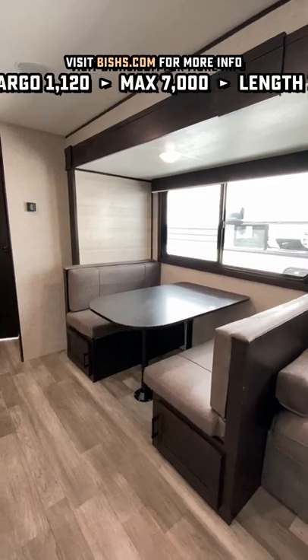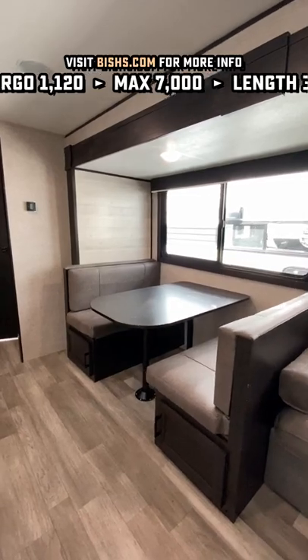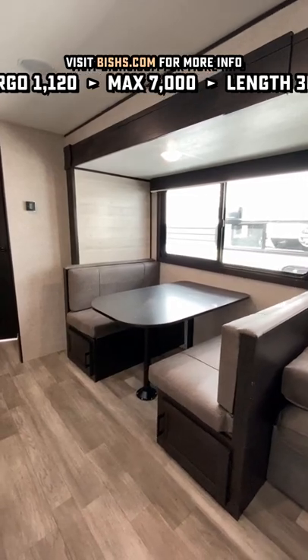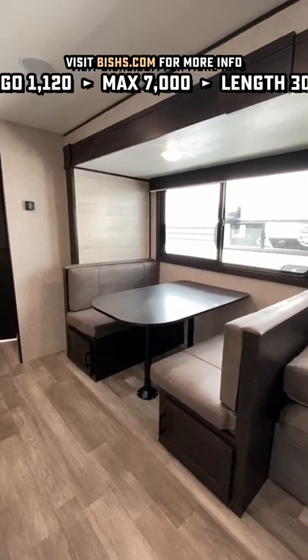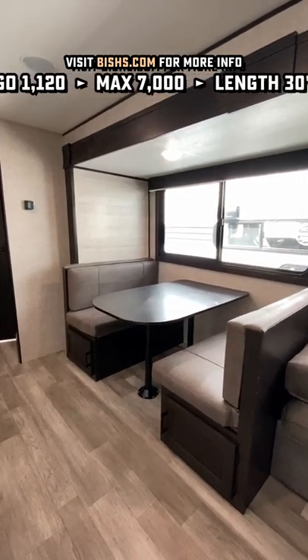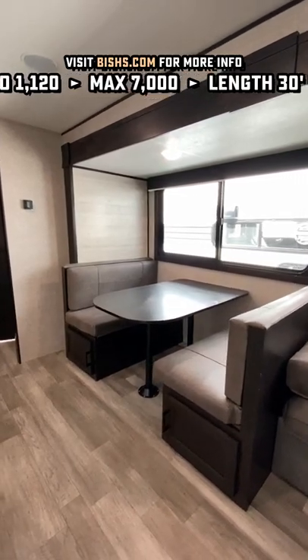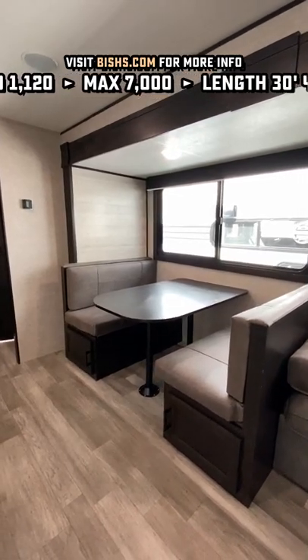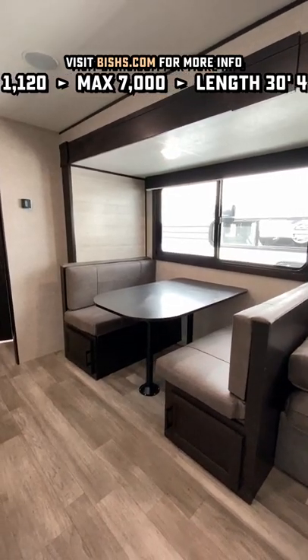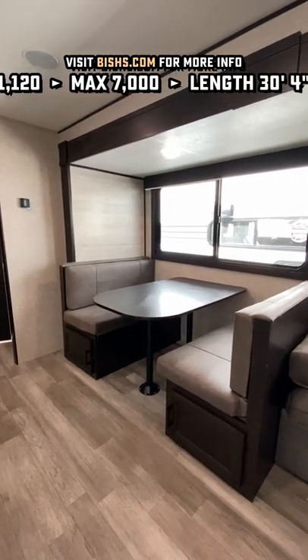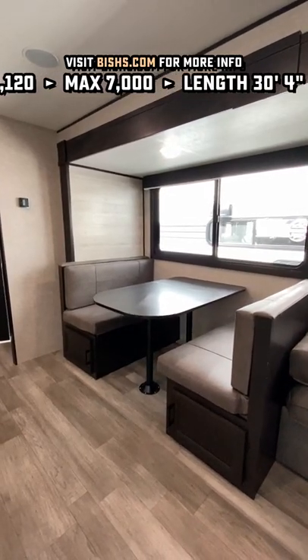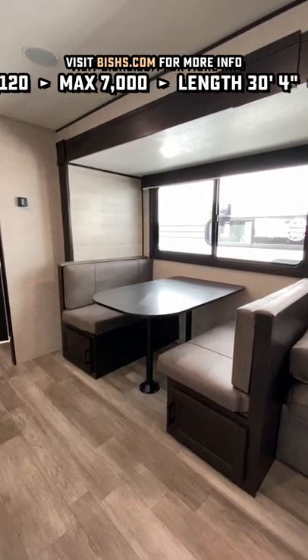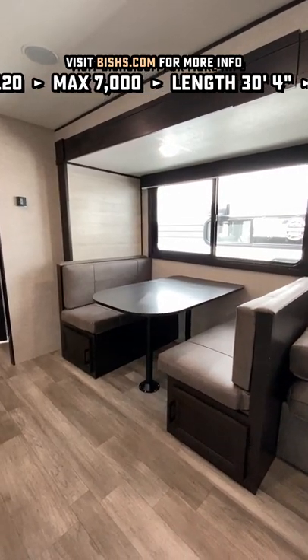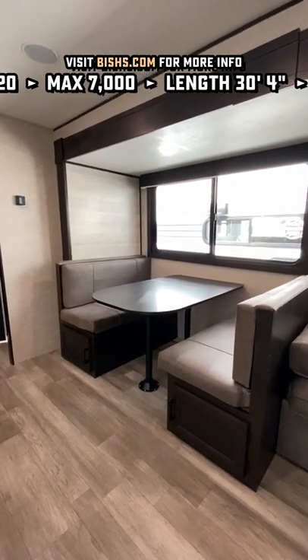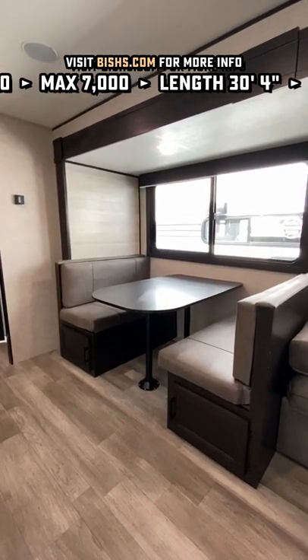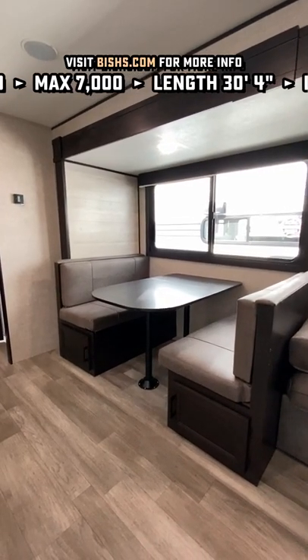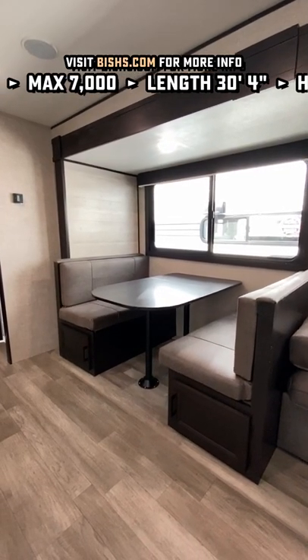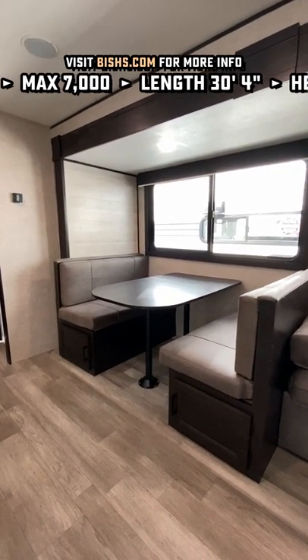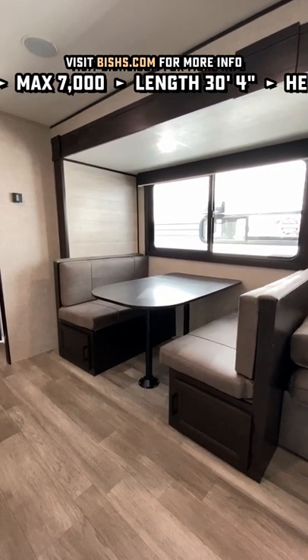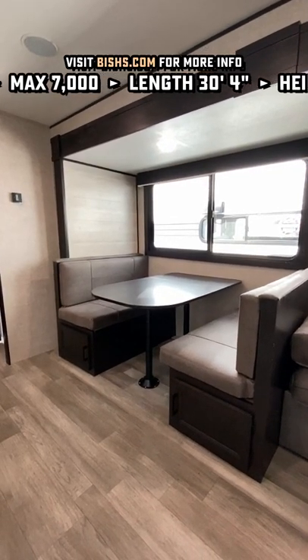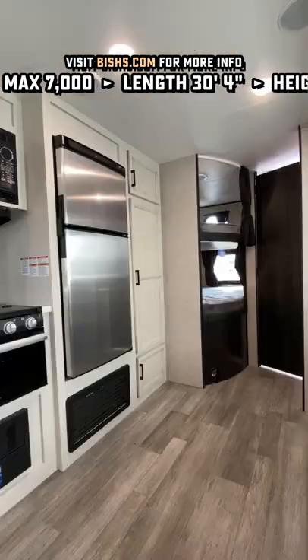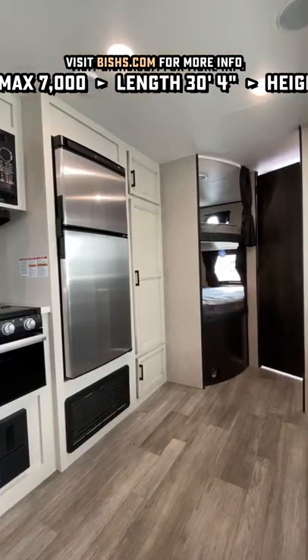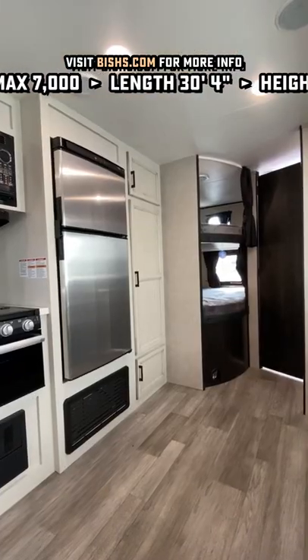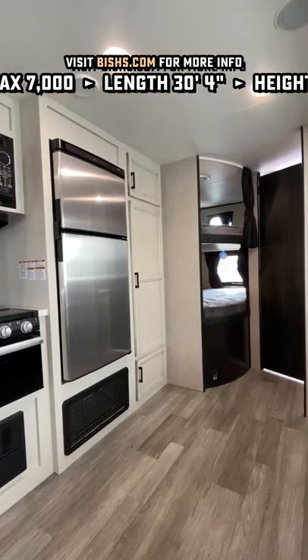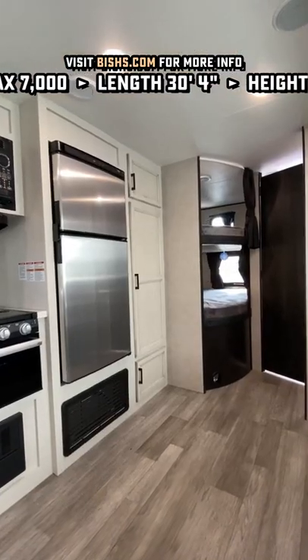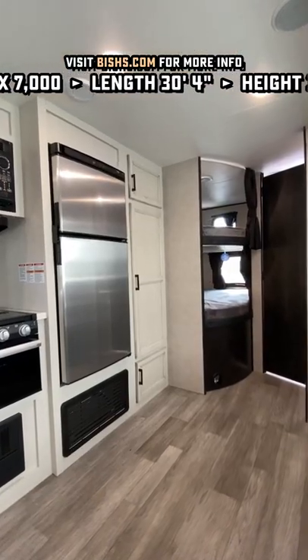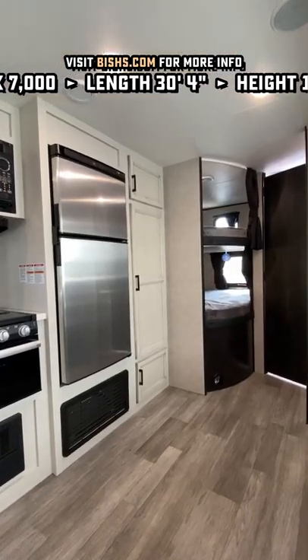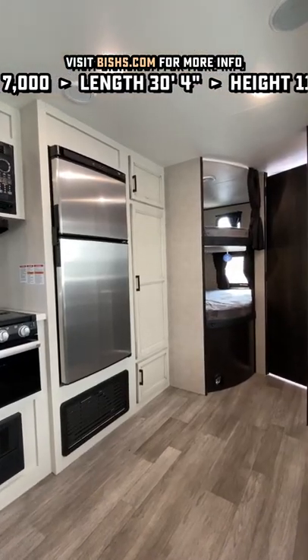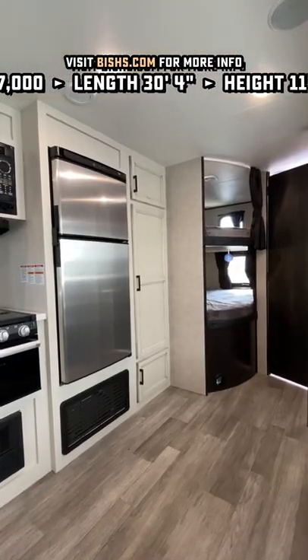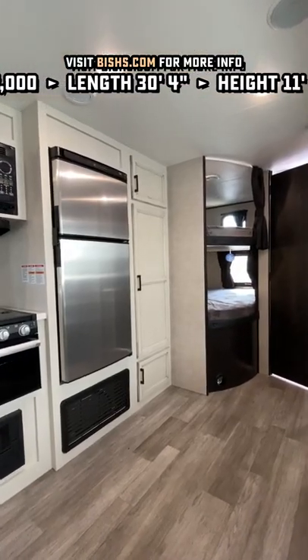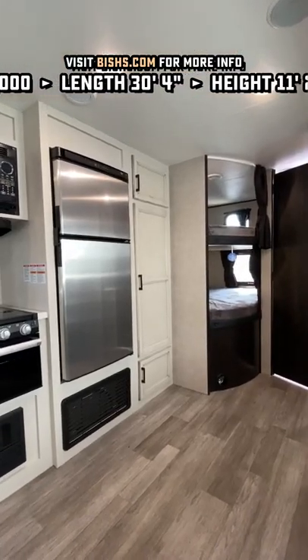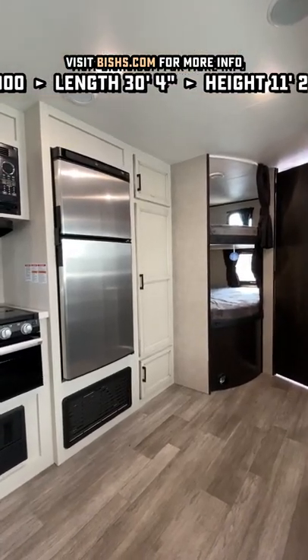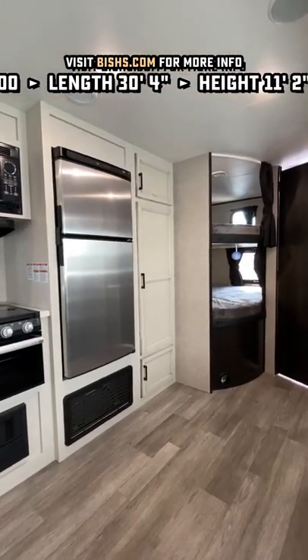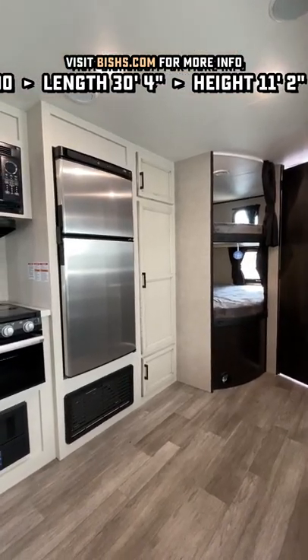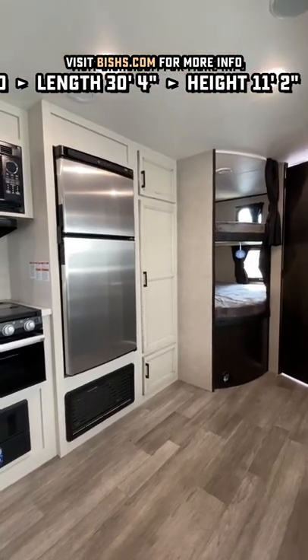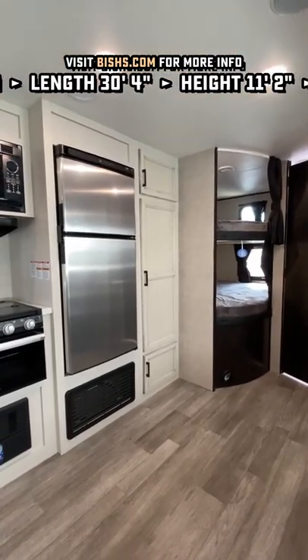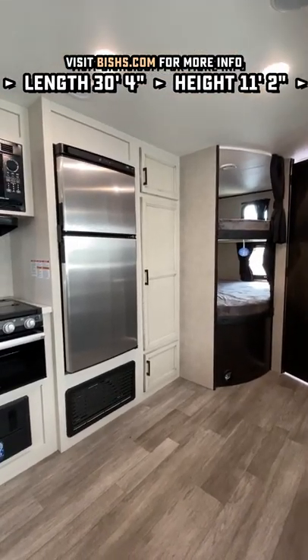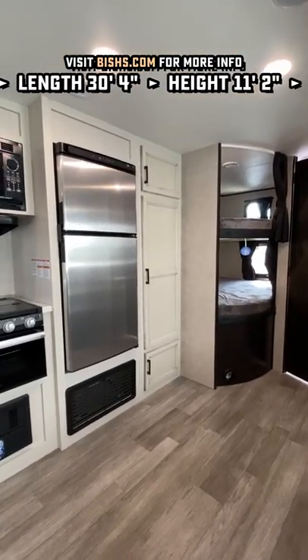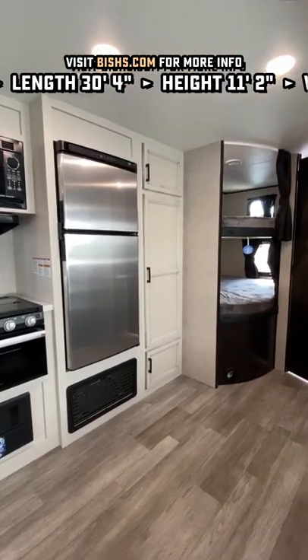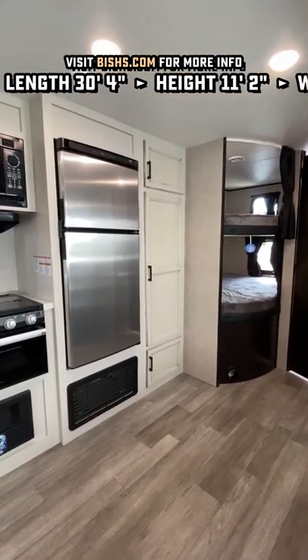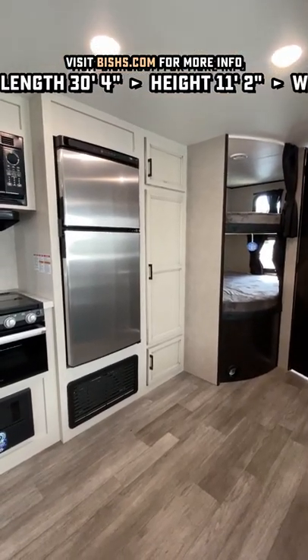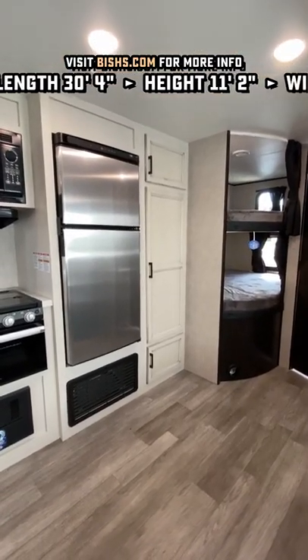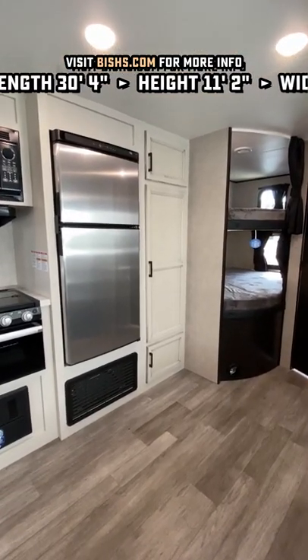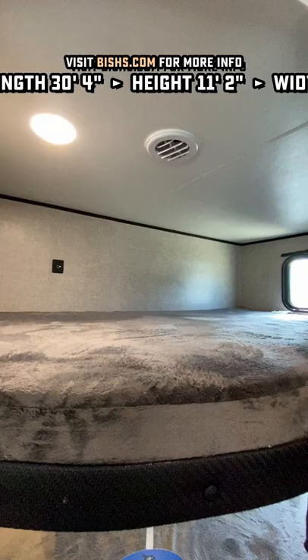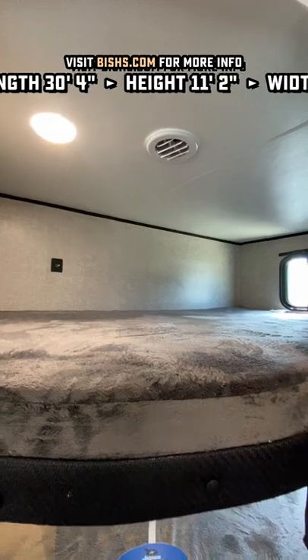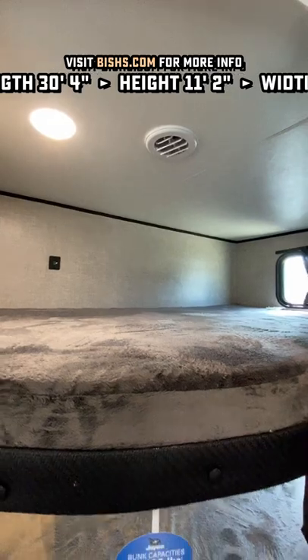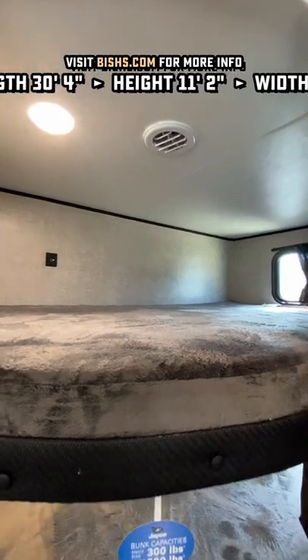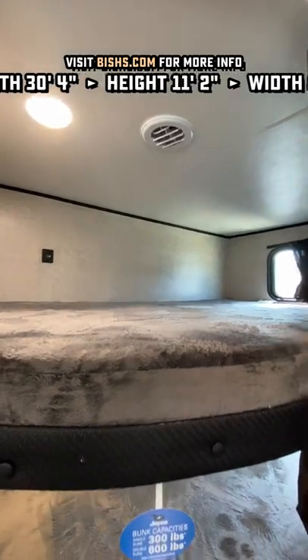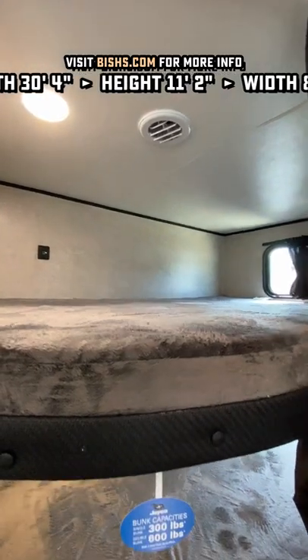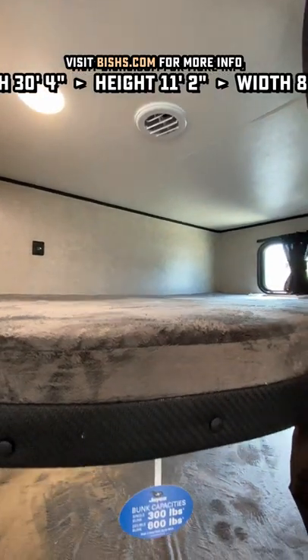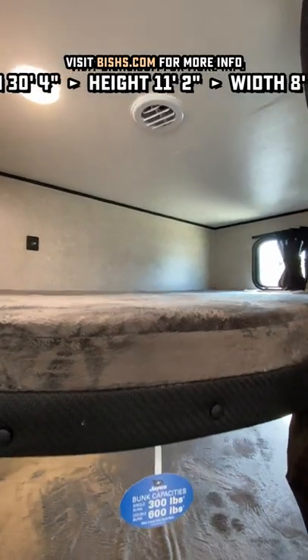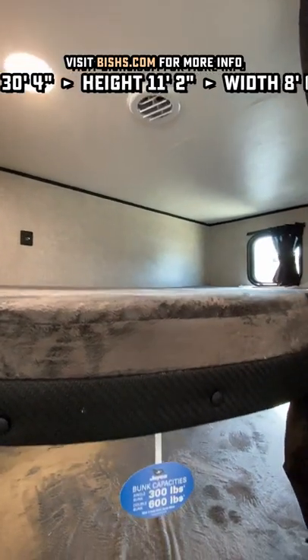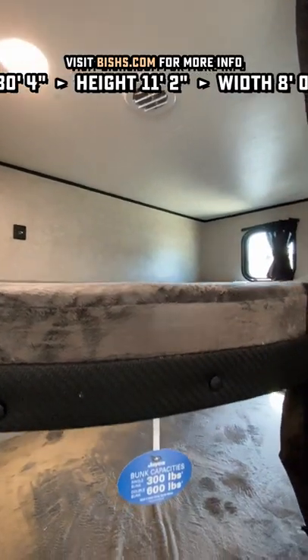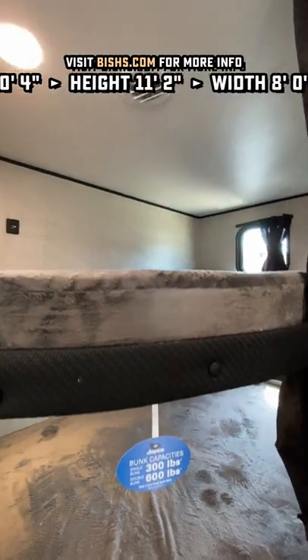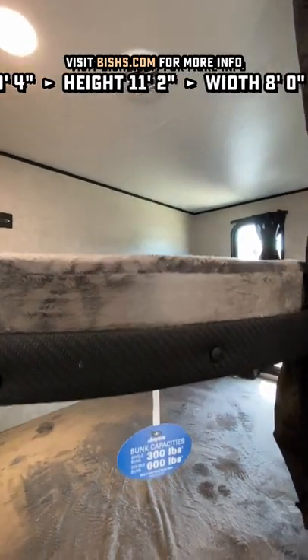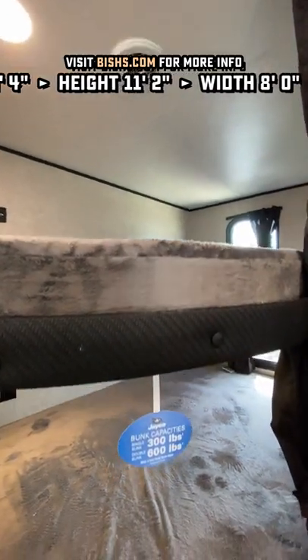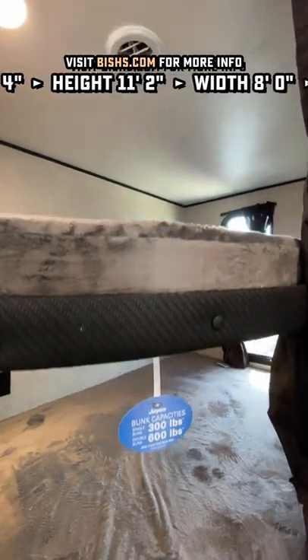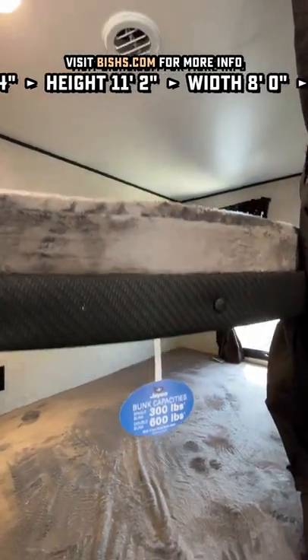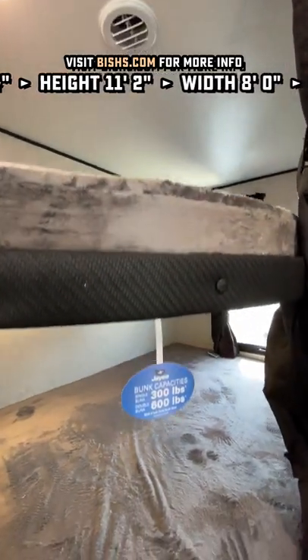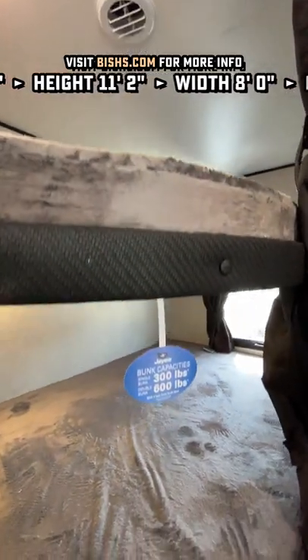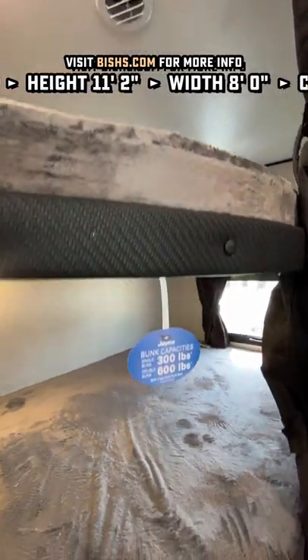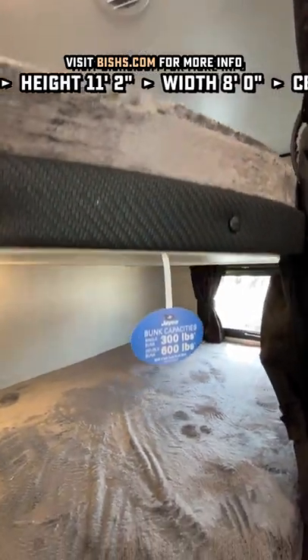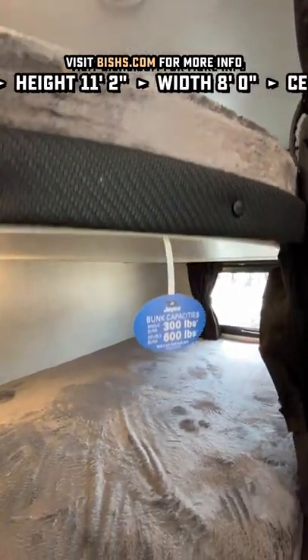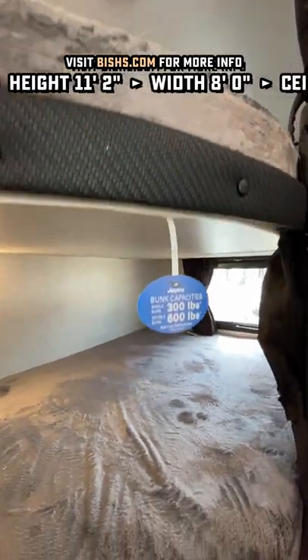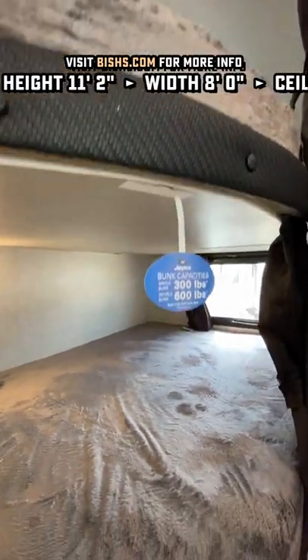Being a Jayco, you have a two-plus-three-year warranty. So that's just one more thing if you're a first-time RVer — it gives you a little more protection, a little more peace of mind.